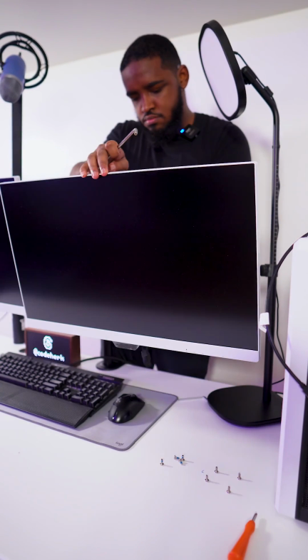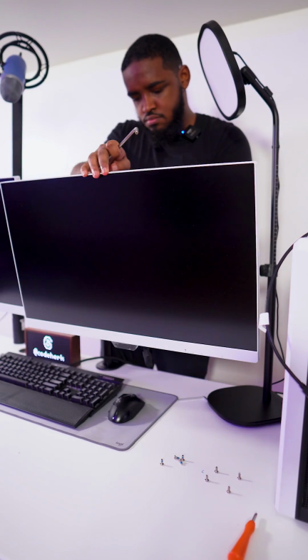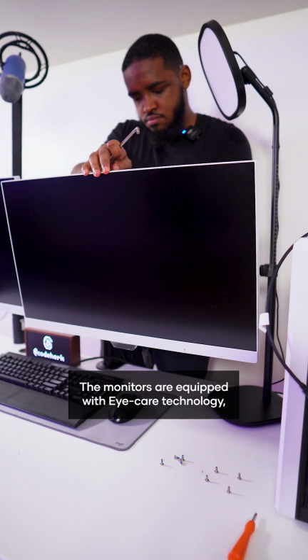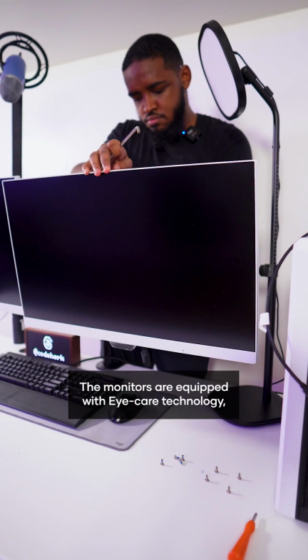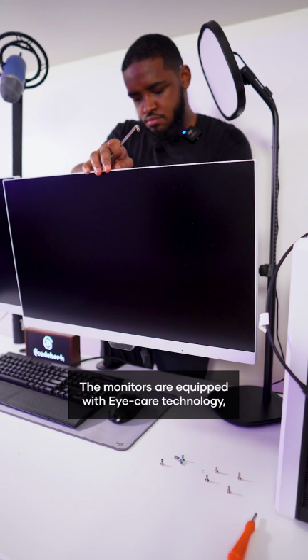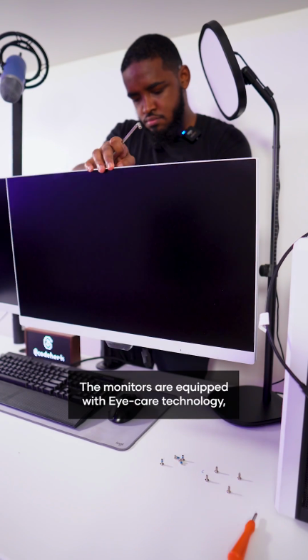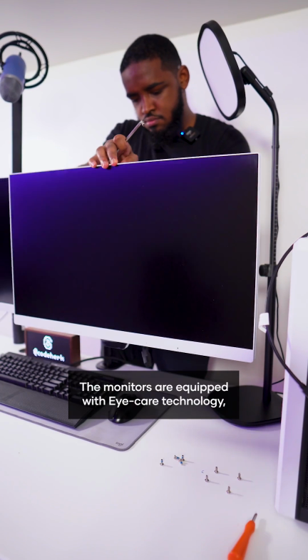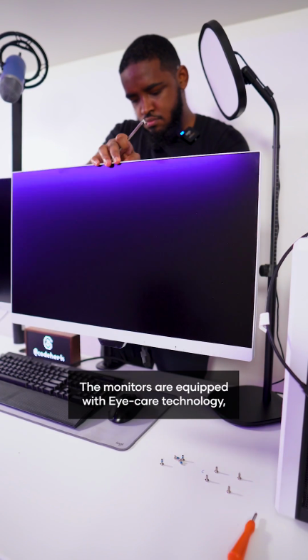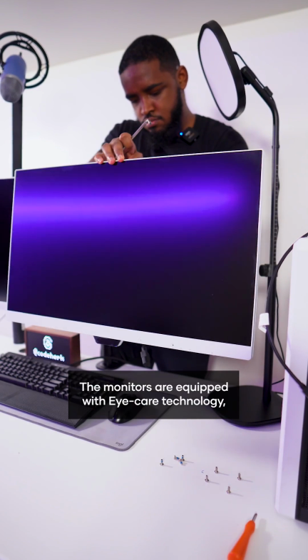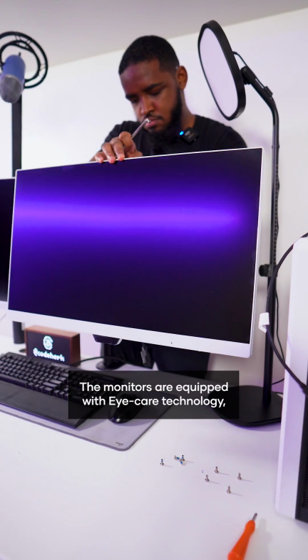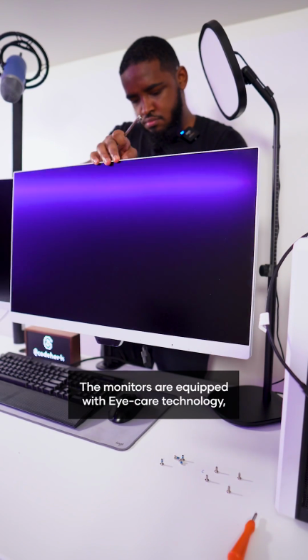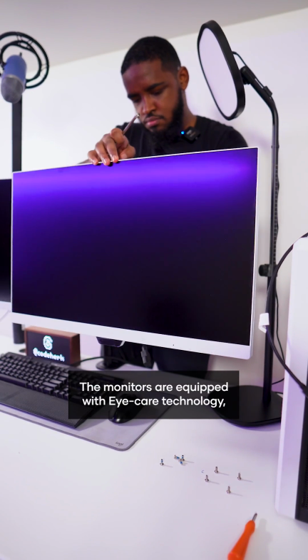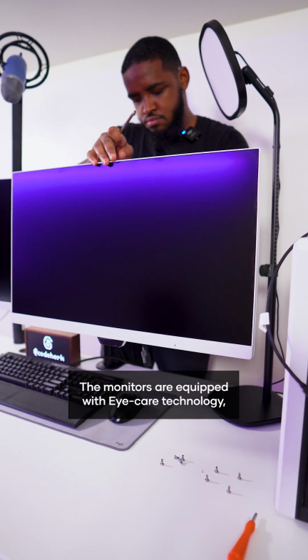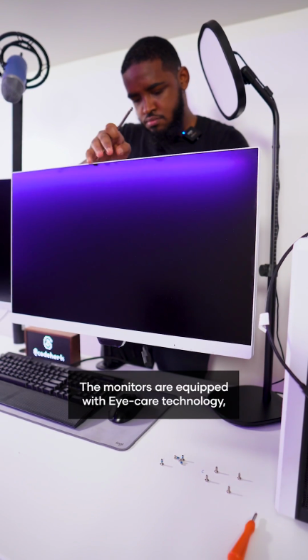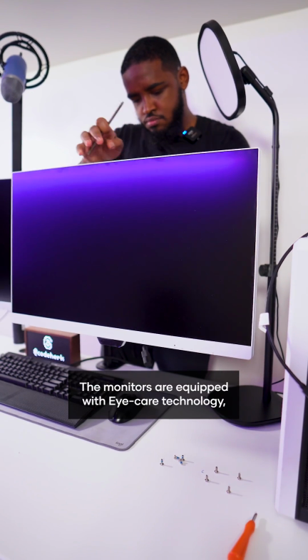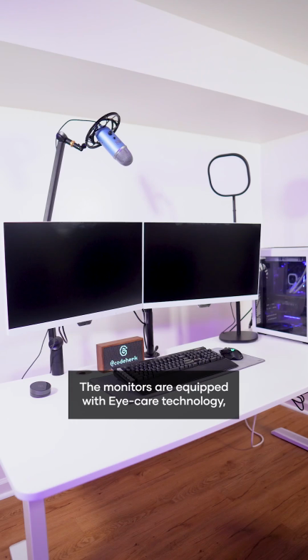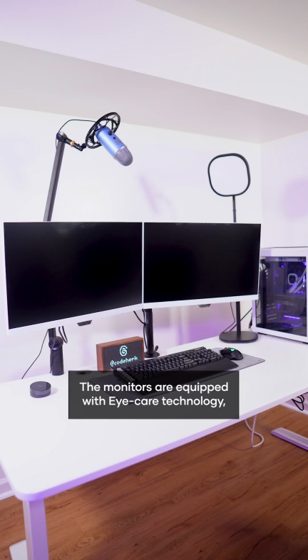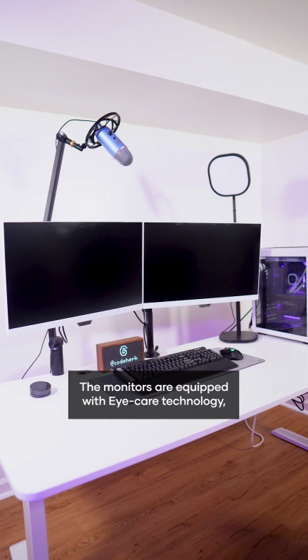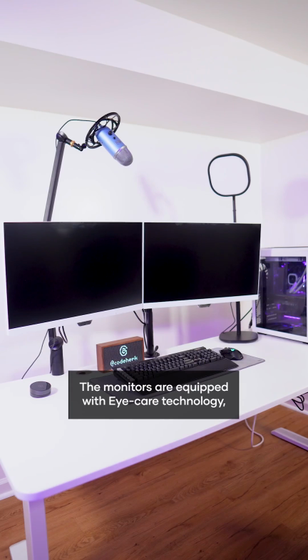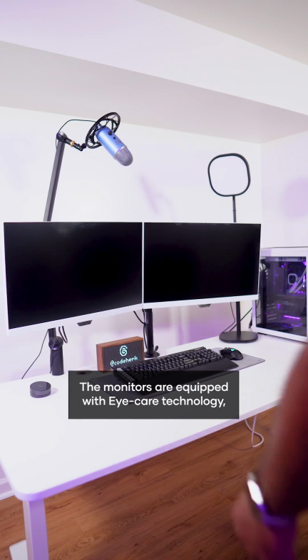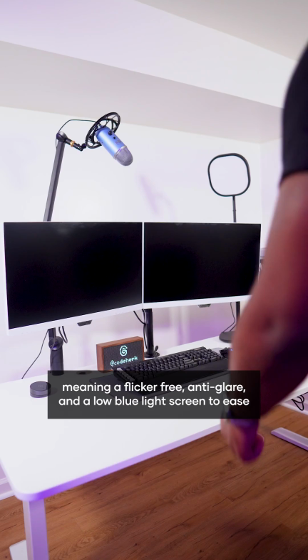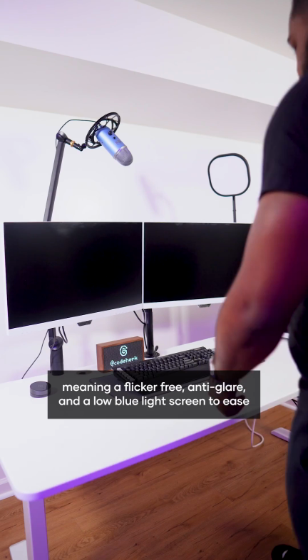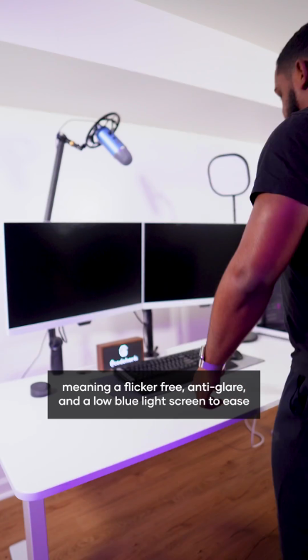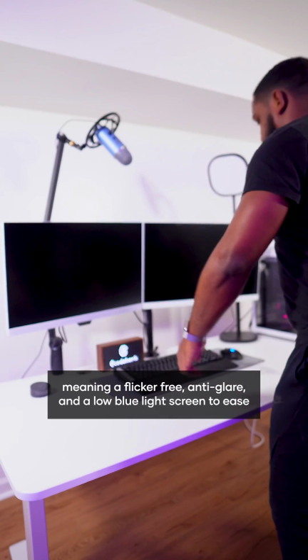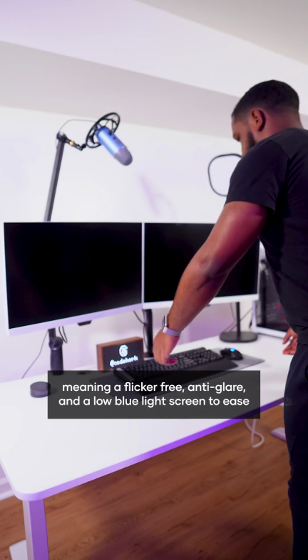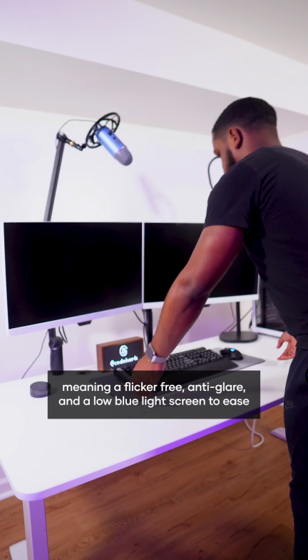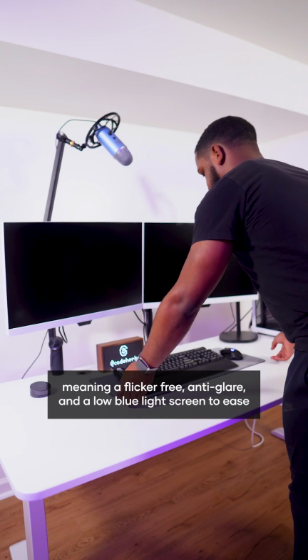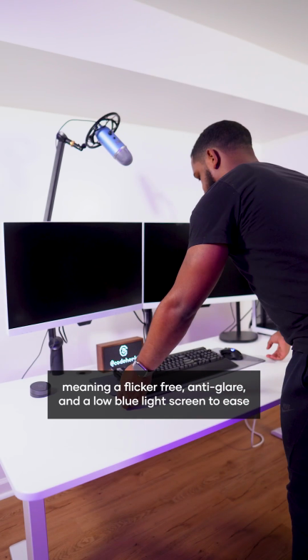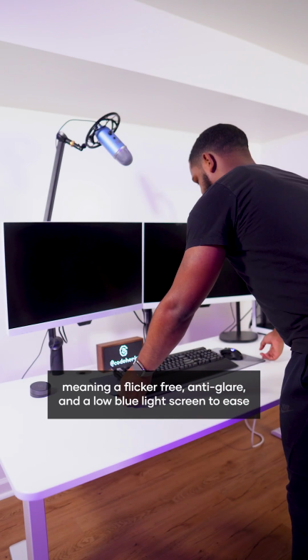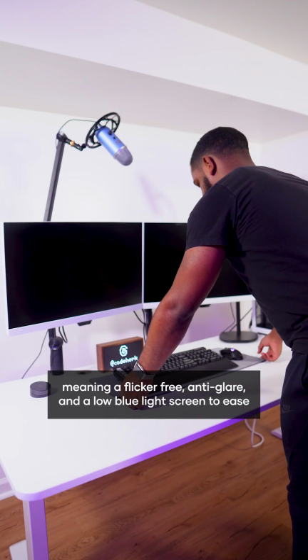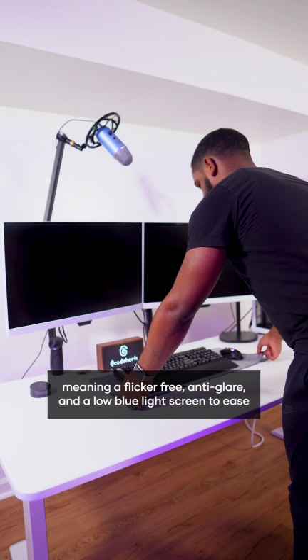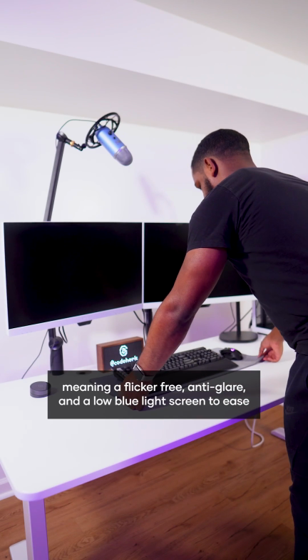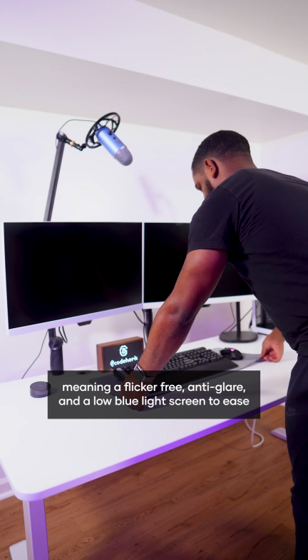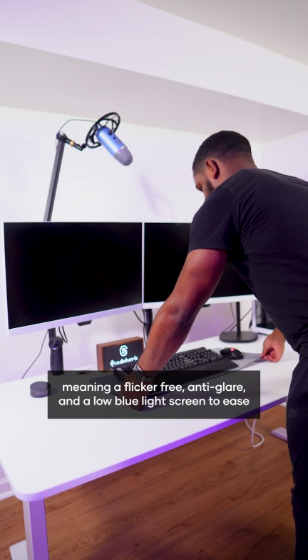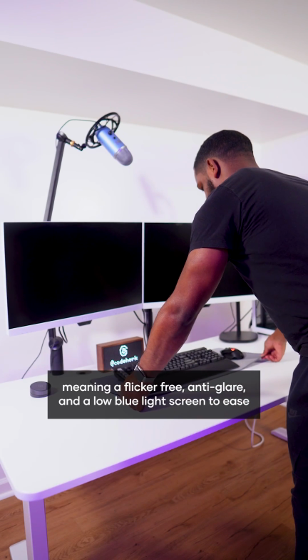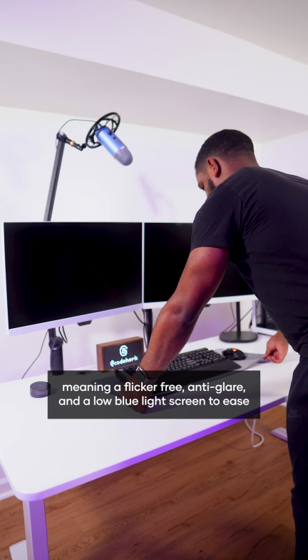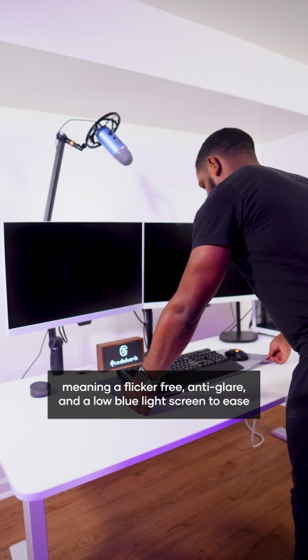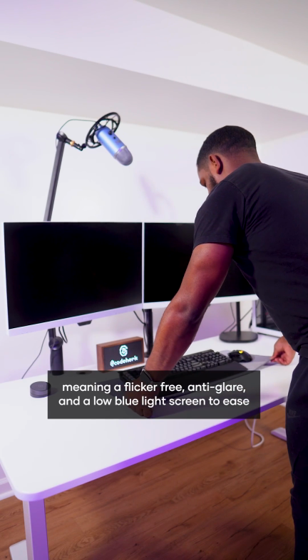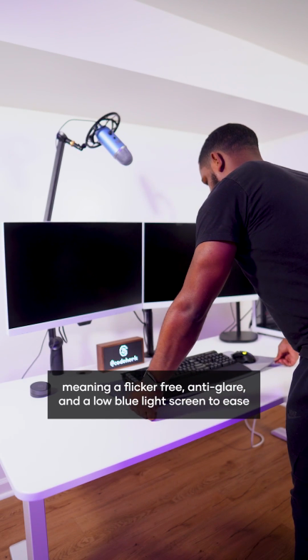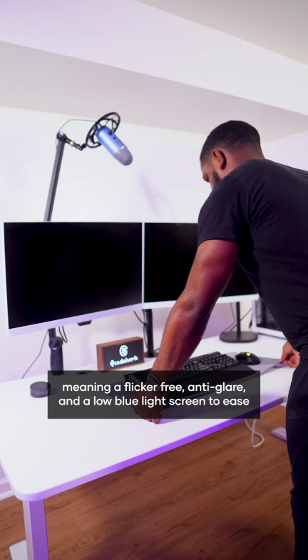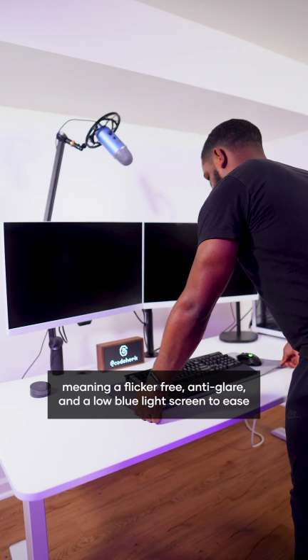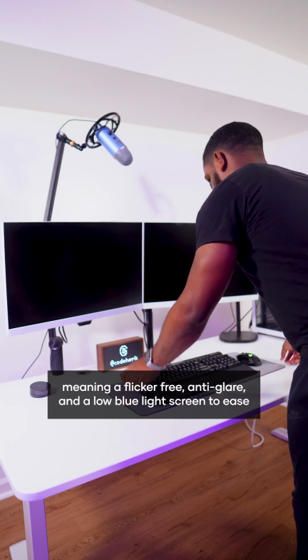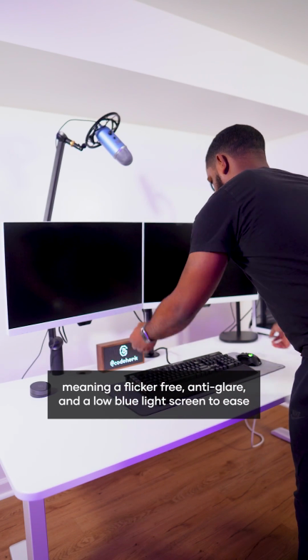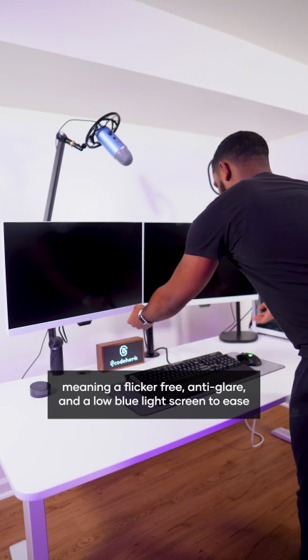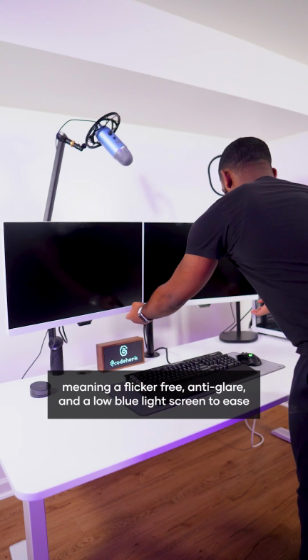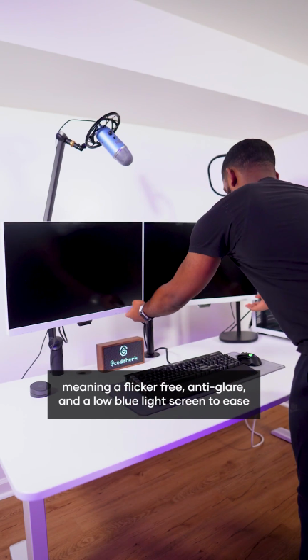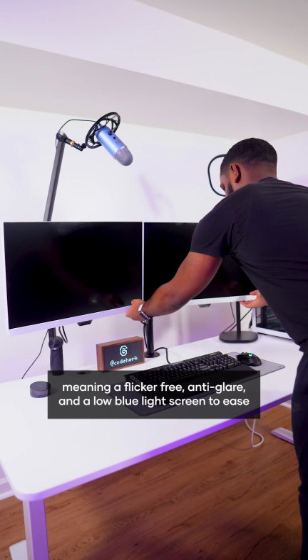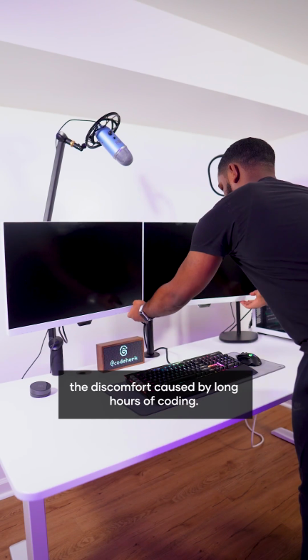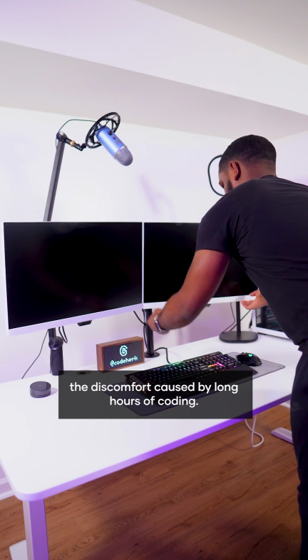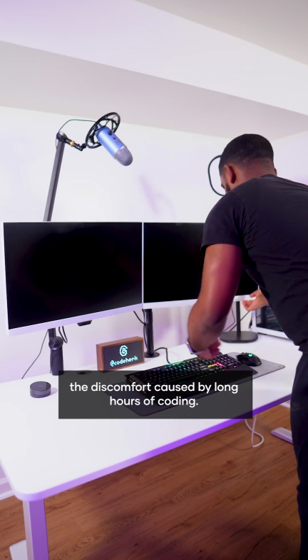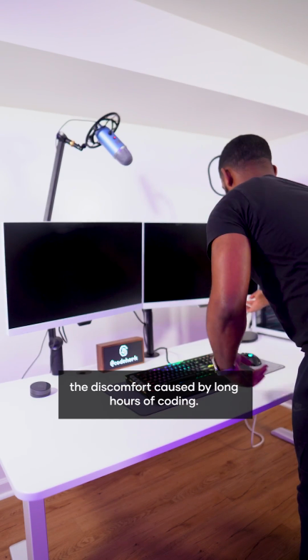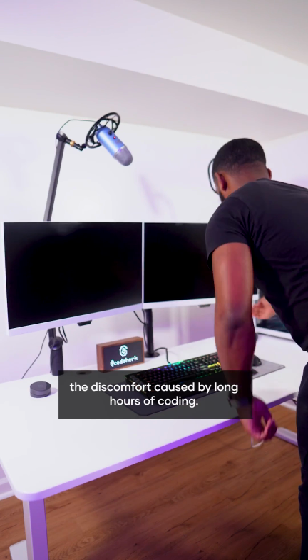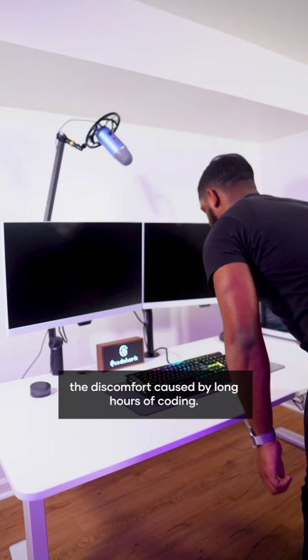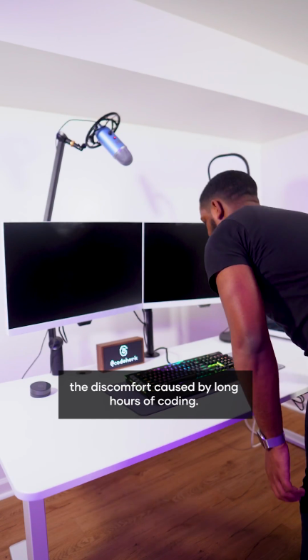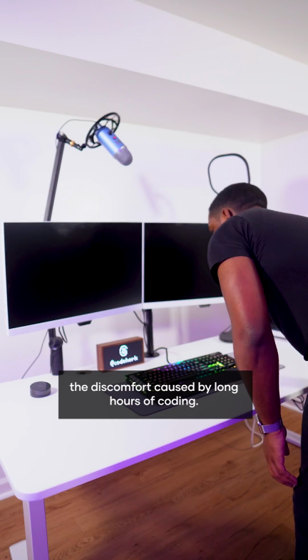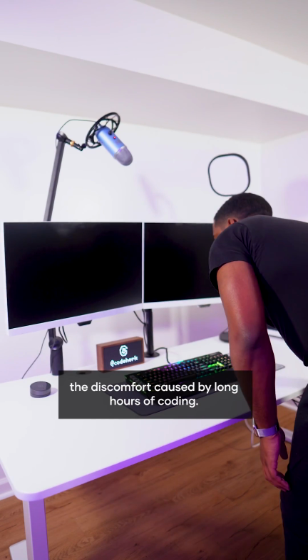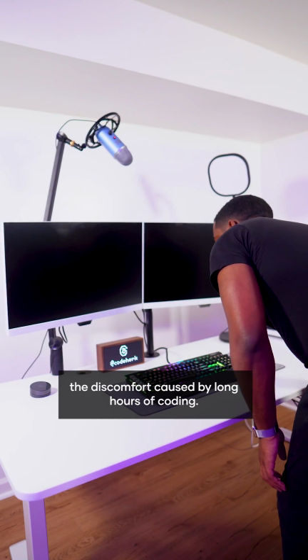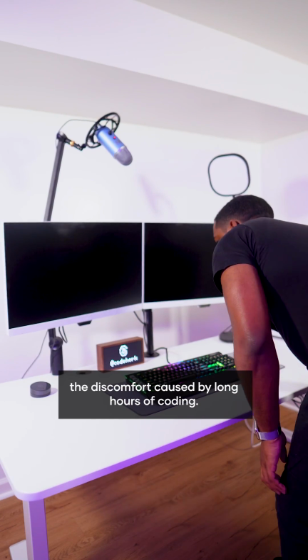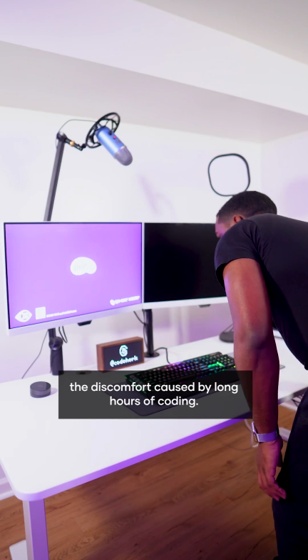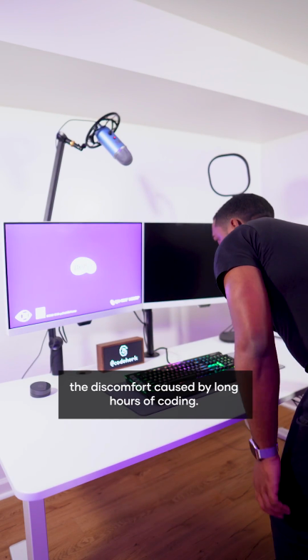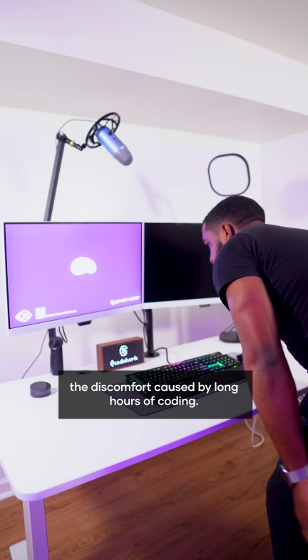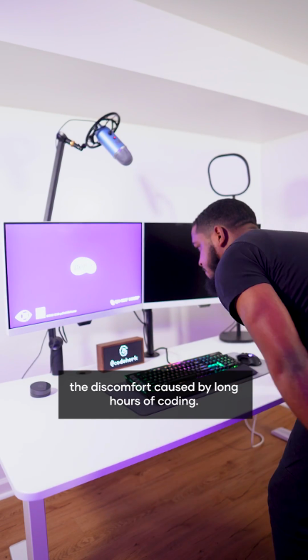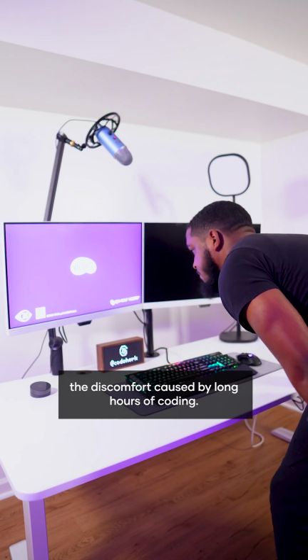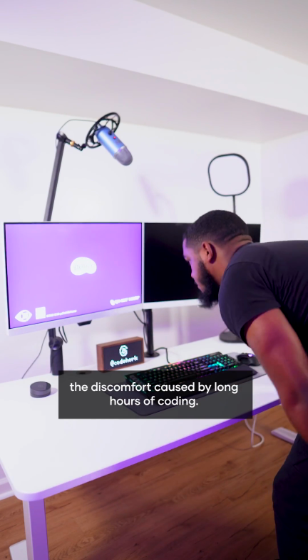The monitors are equipped with eye care technology, meaning a flicker-free, anti-glare, and low blue light screen to ease the discomfort caused by long hours of coding.